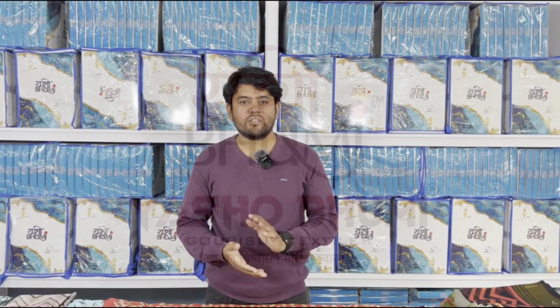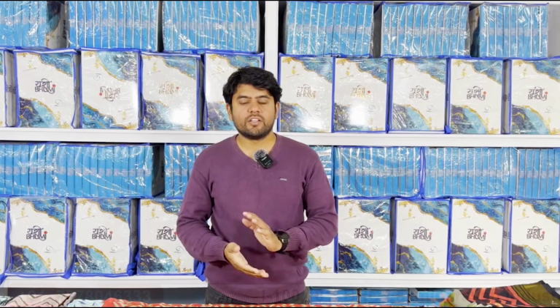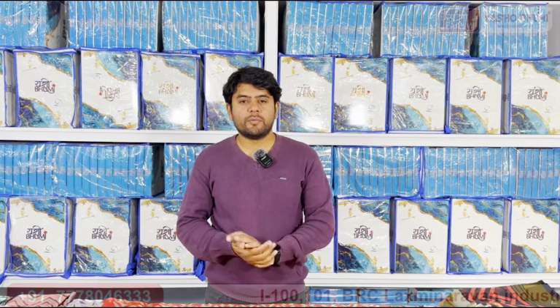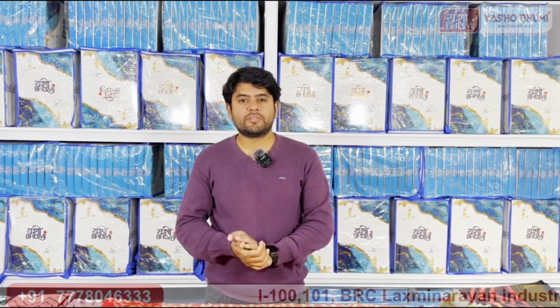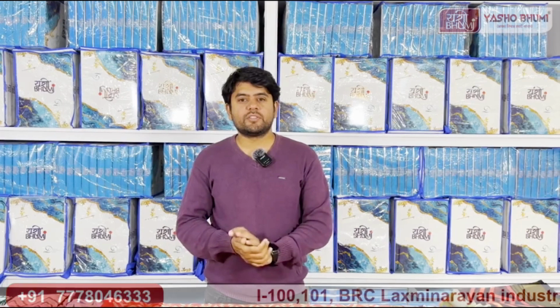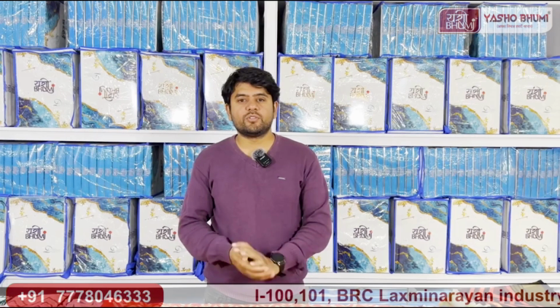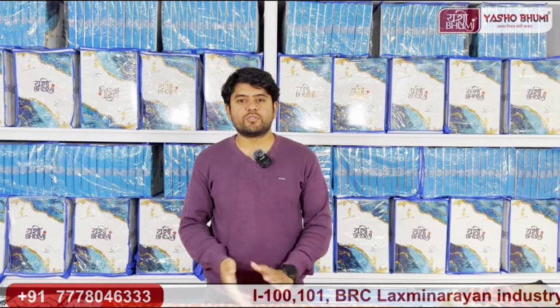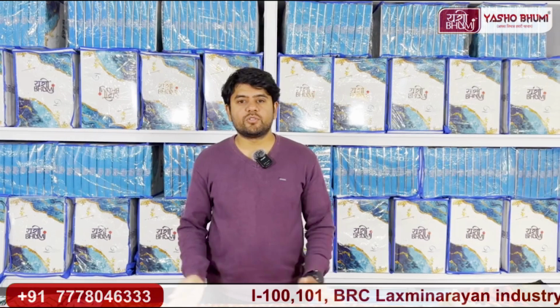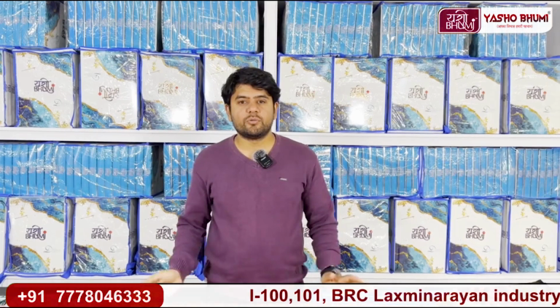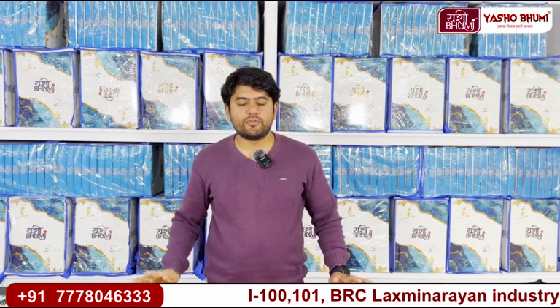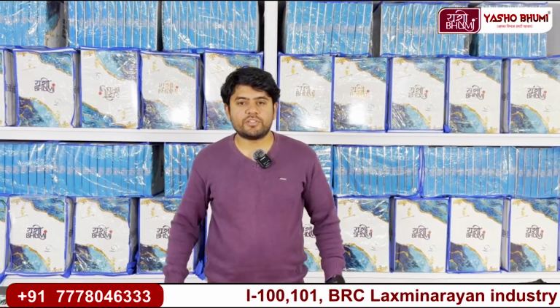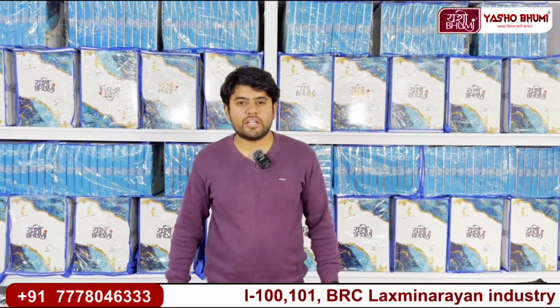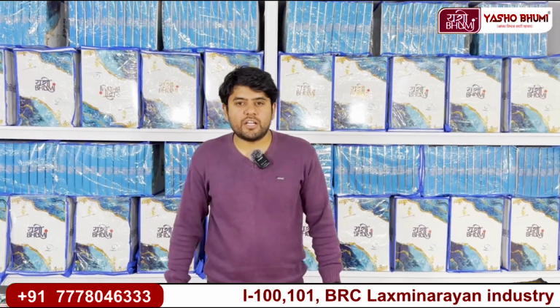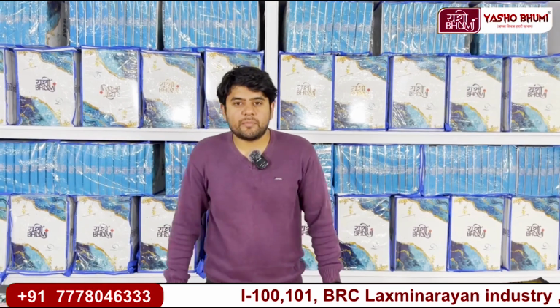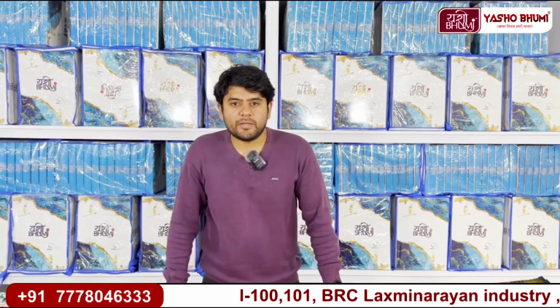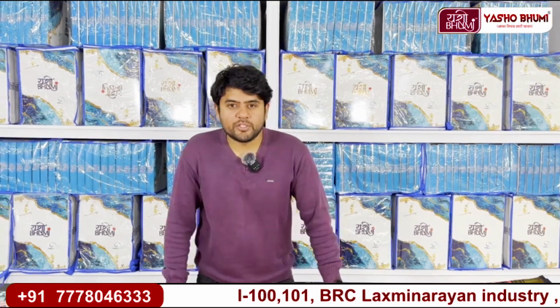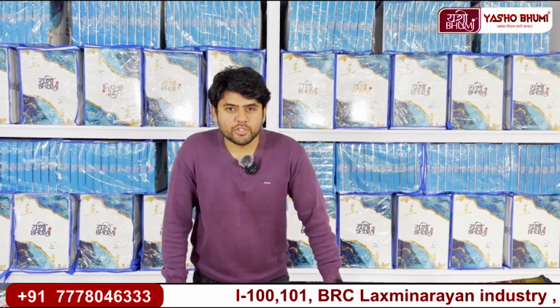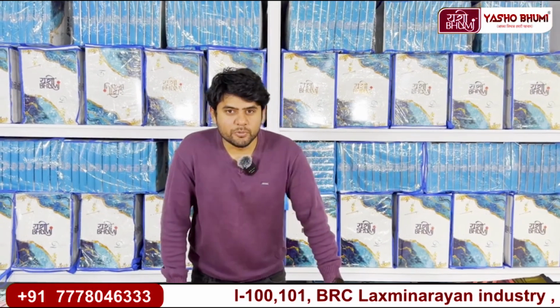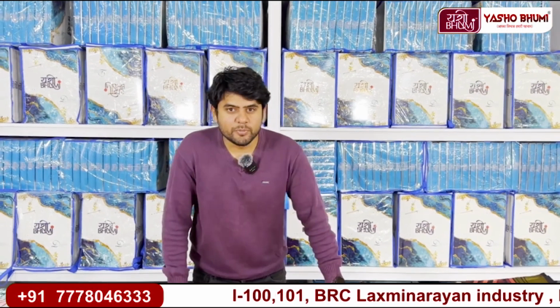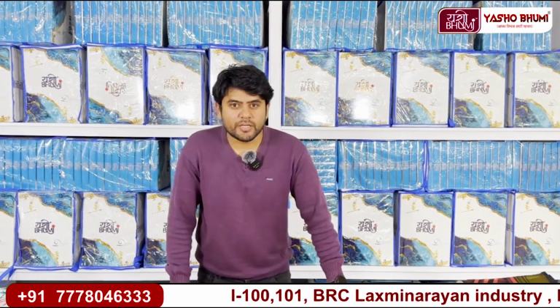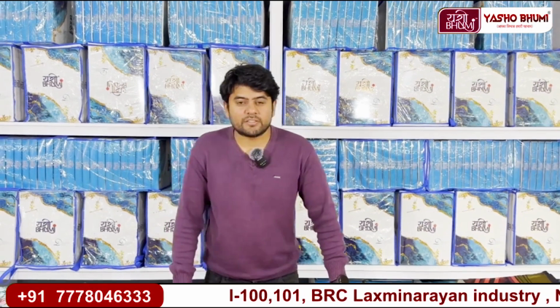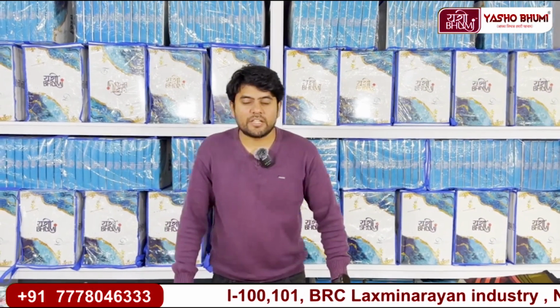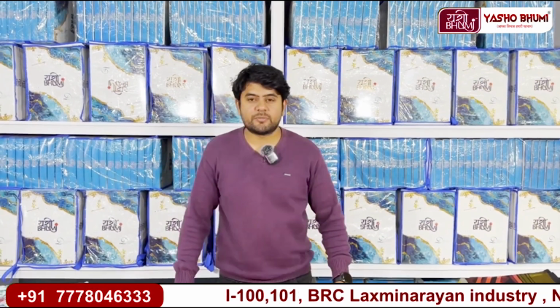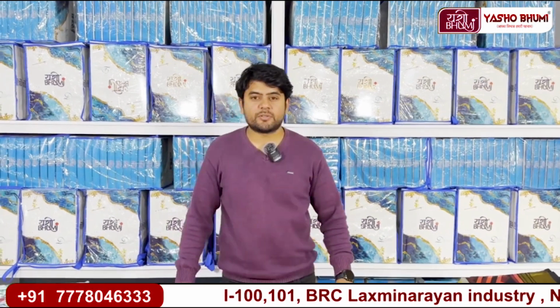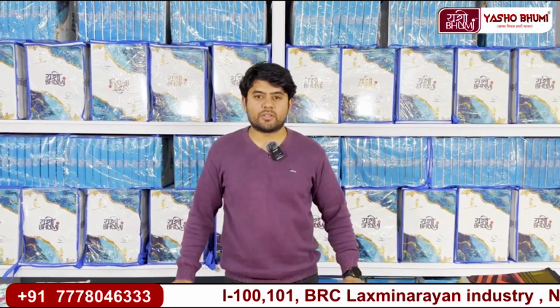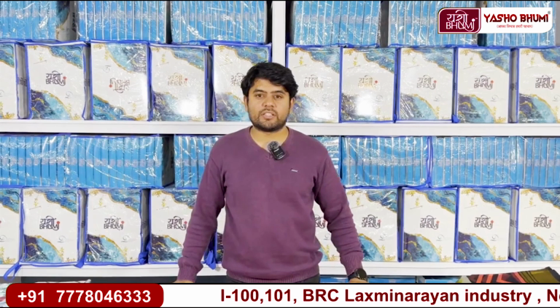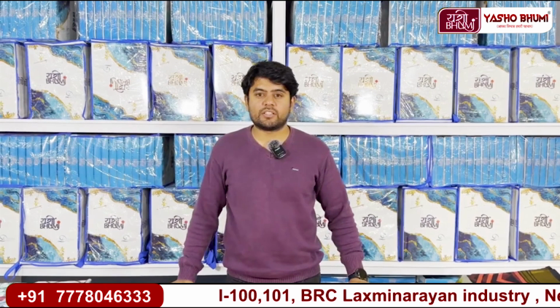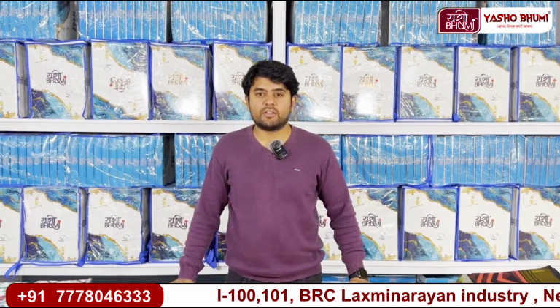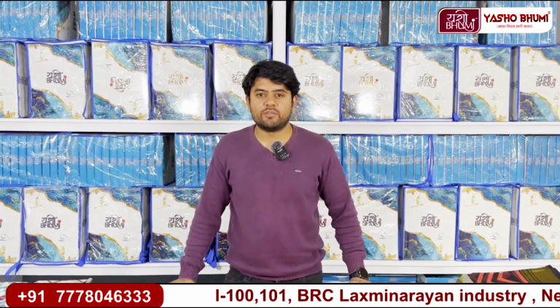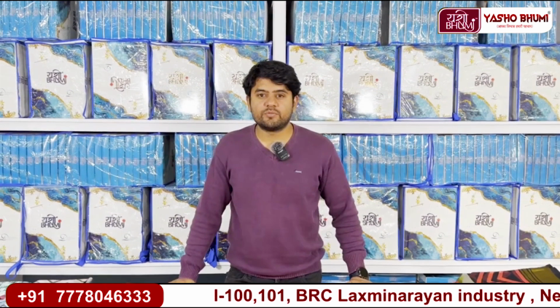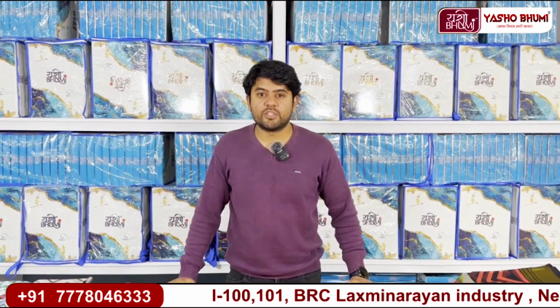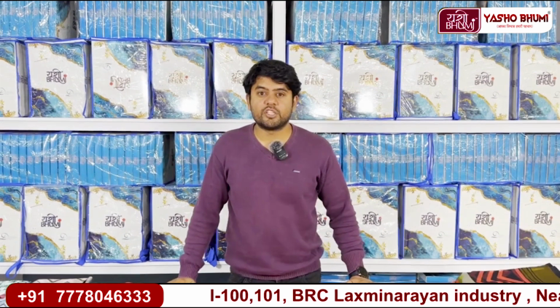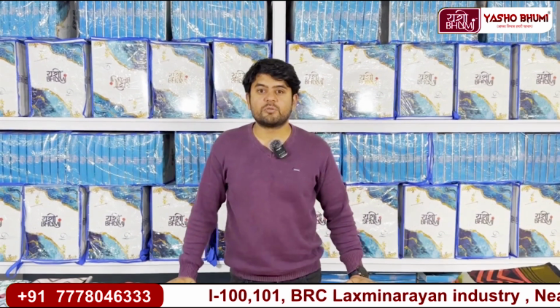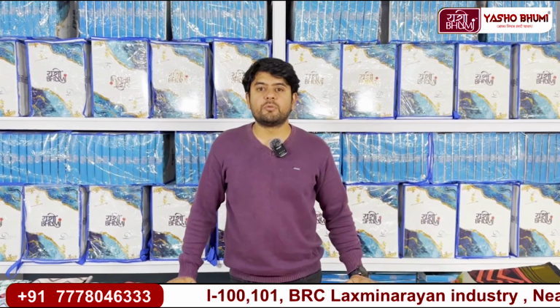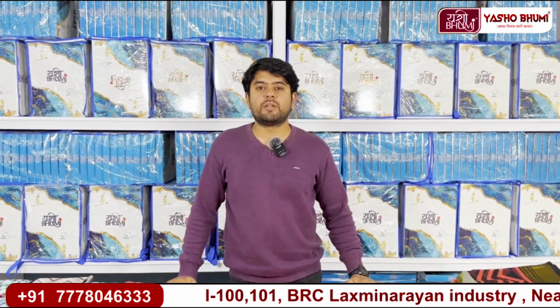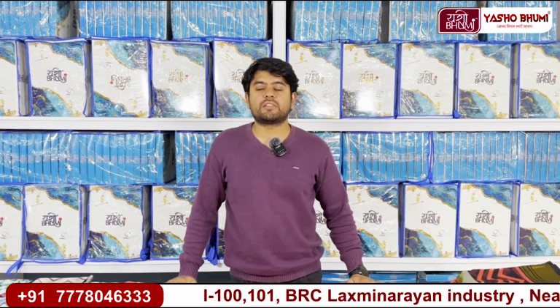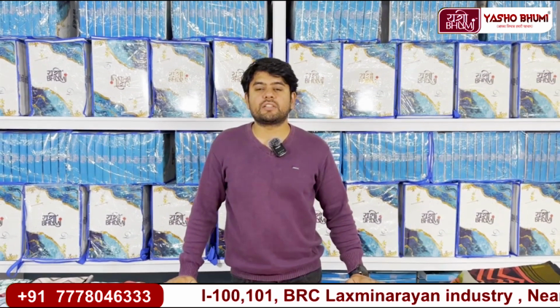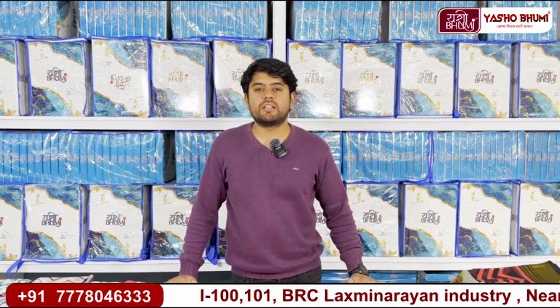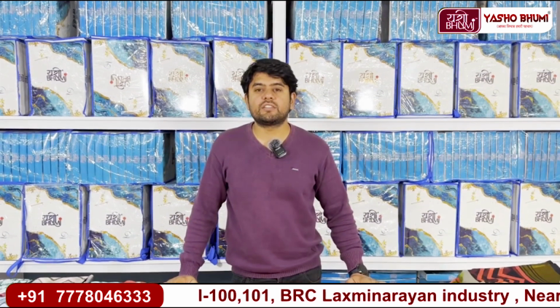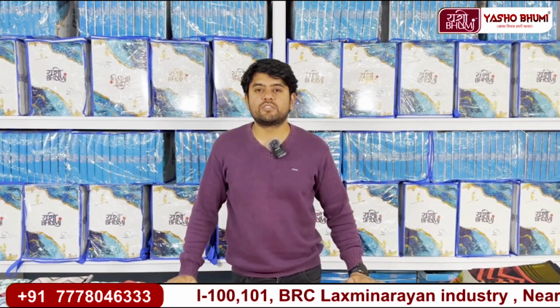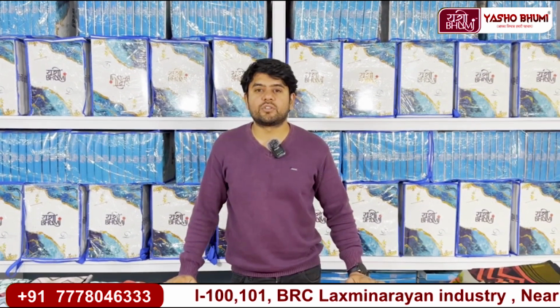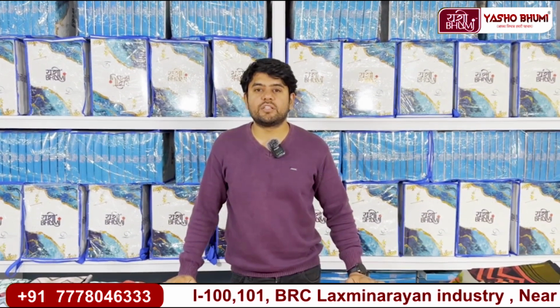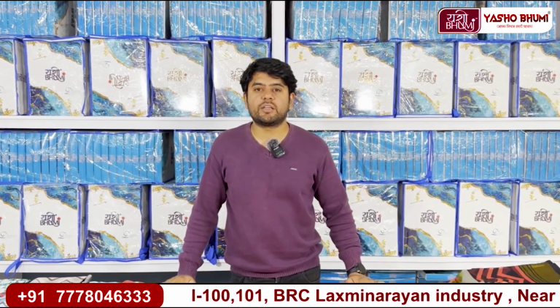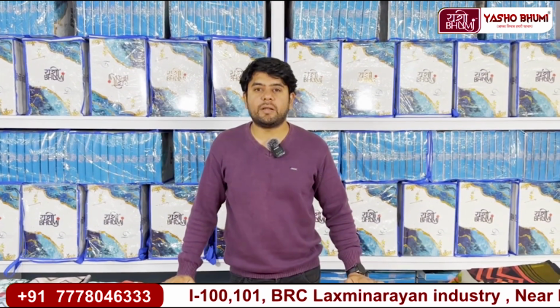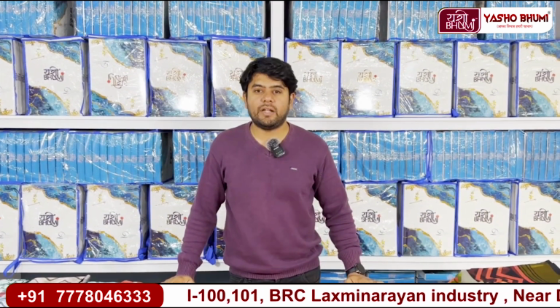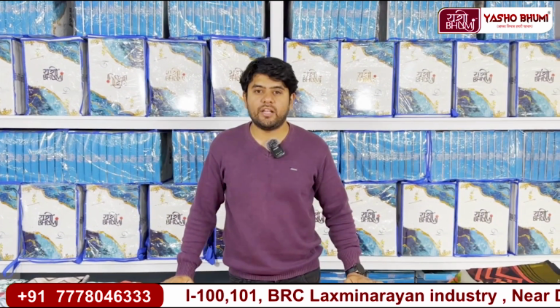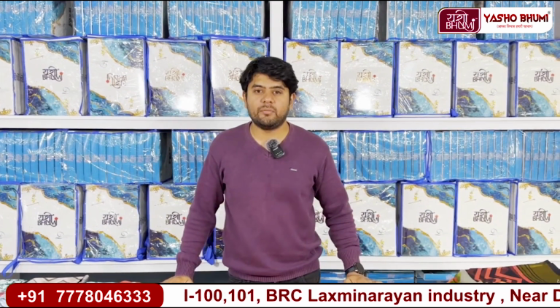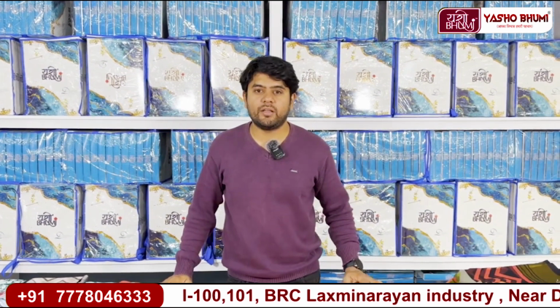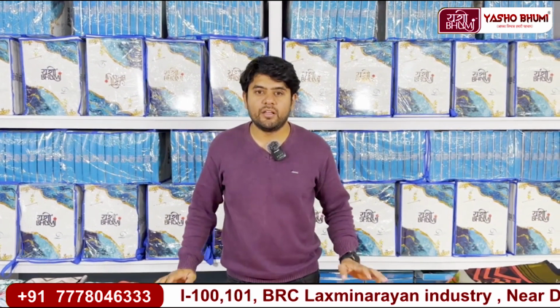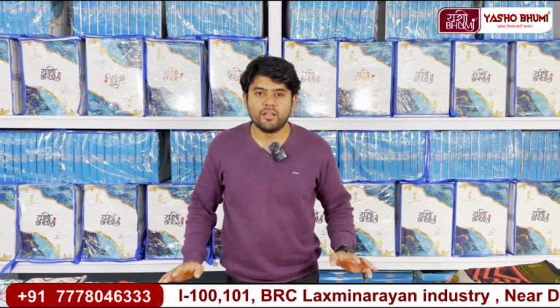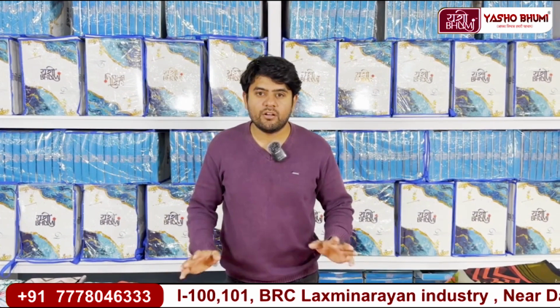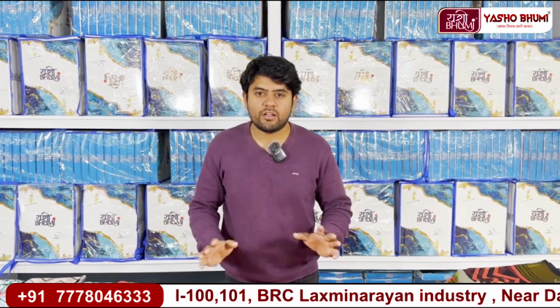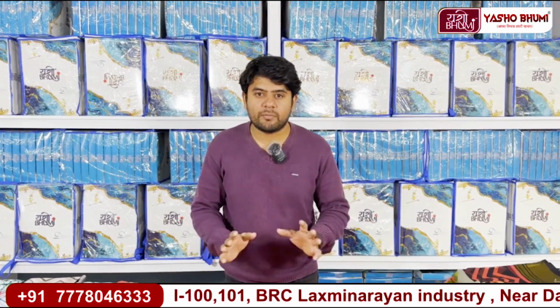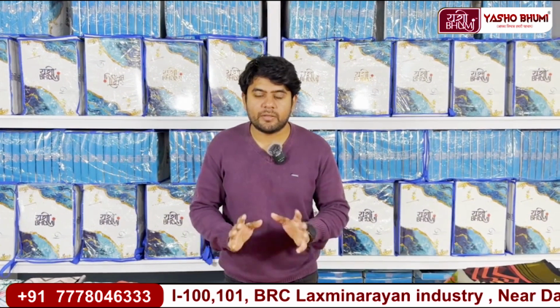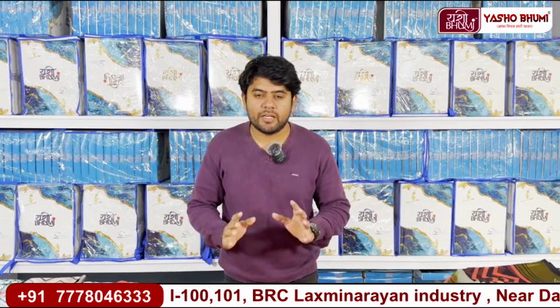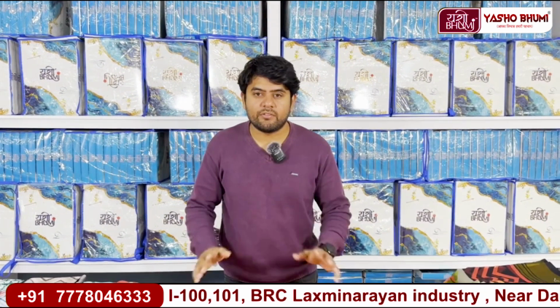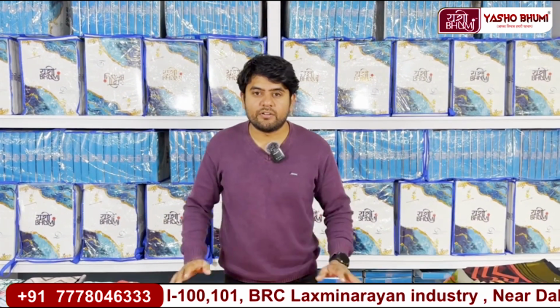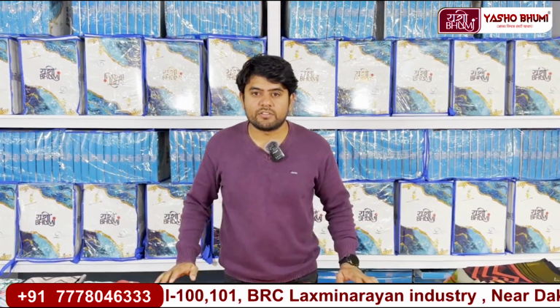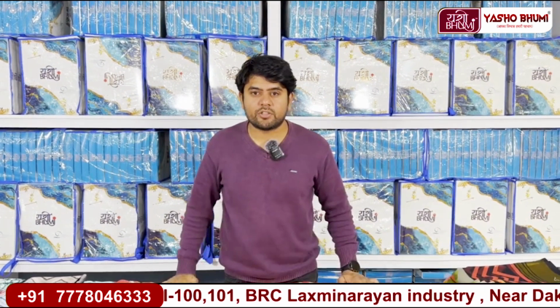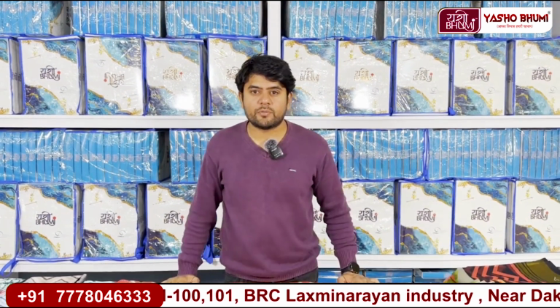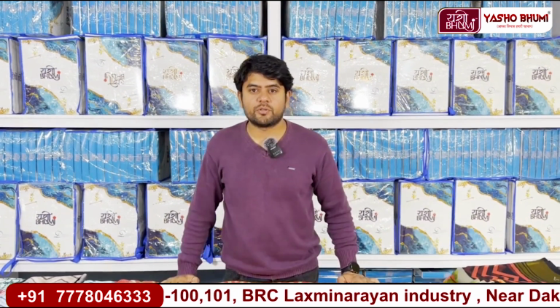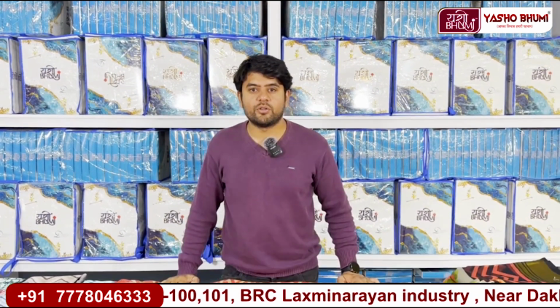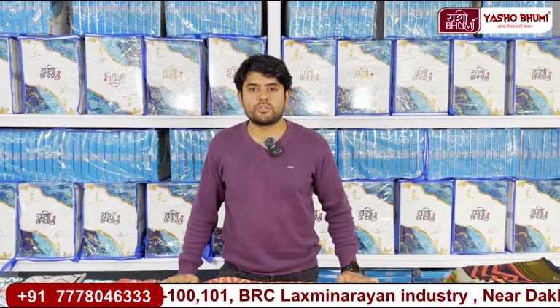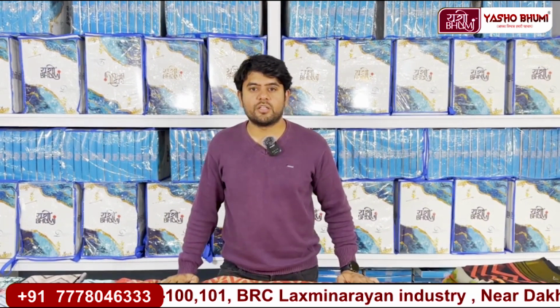Hello friends, I am Vishal and I am going to talk to you about Yasuo Bhumi Textiles. Yasuo Bhumi Textiles is a brand name, and for you it is a one-stop solution.